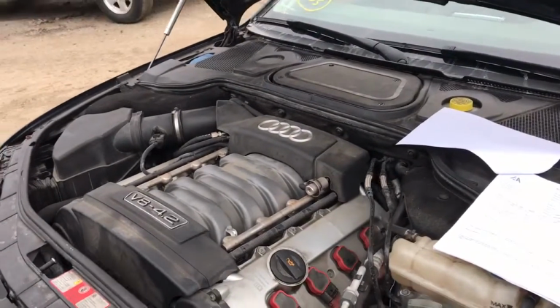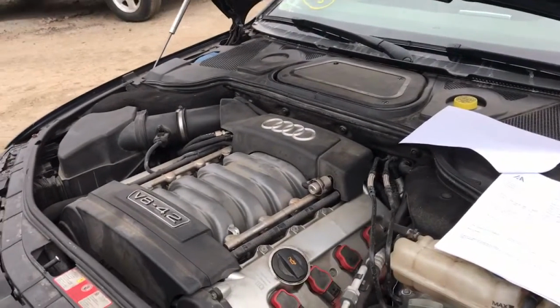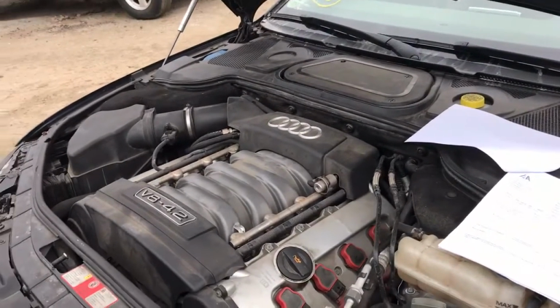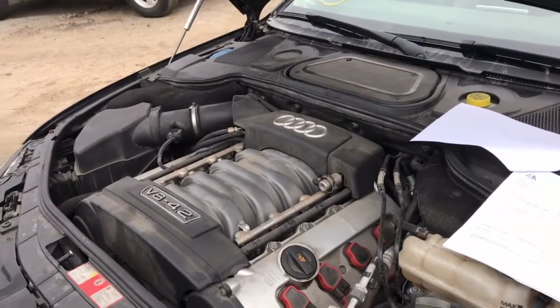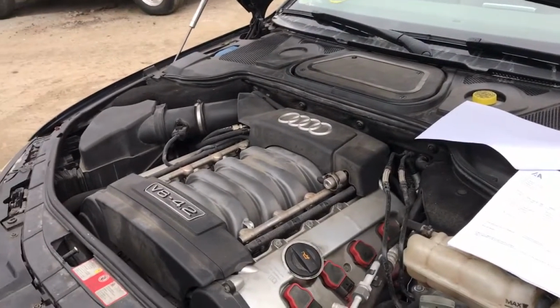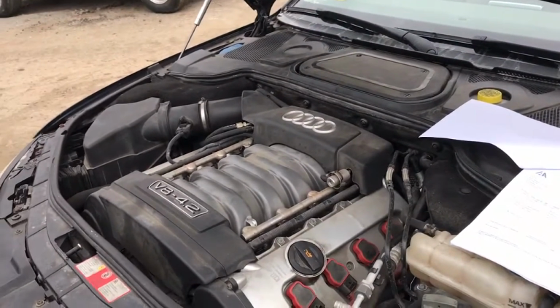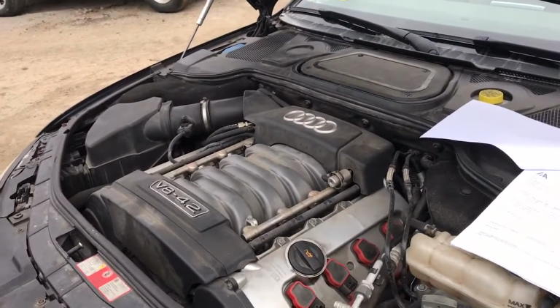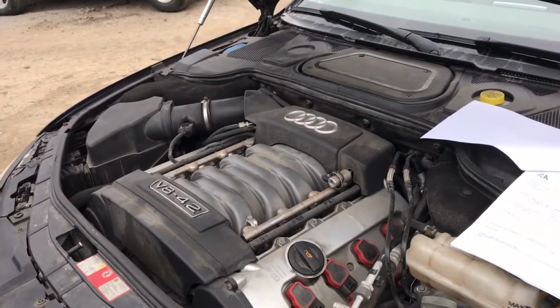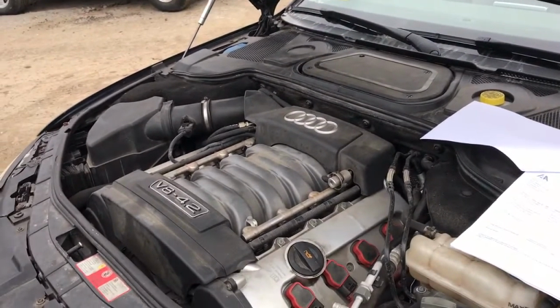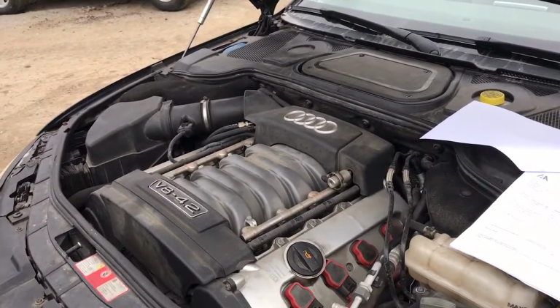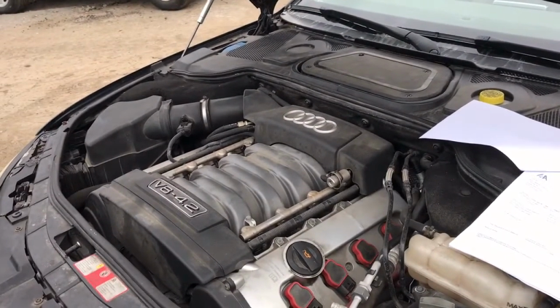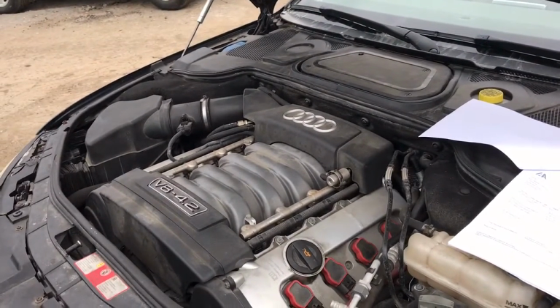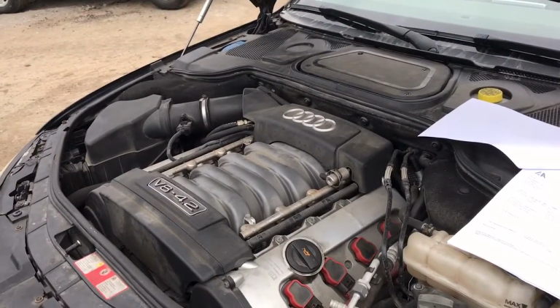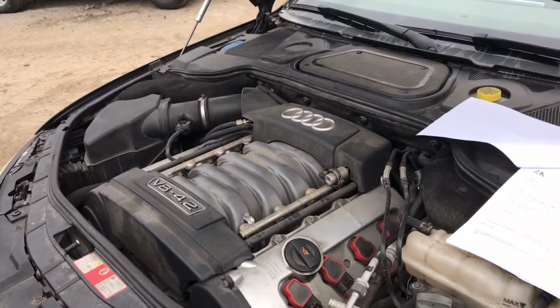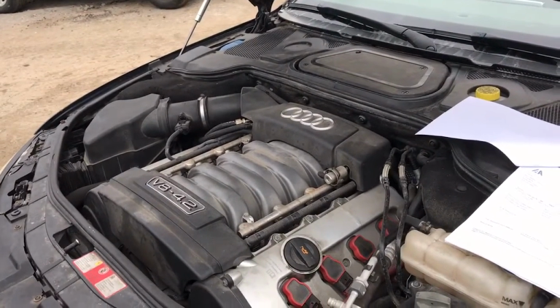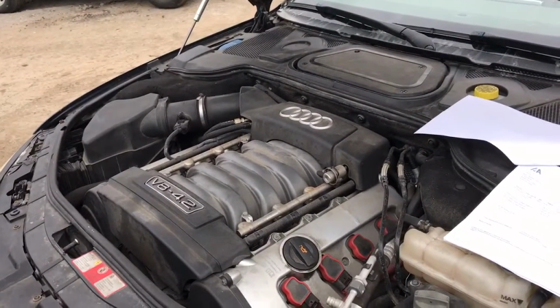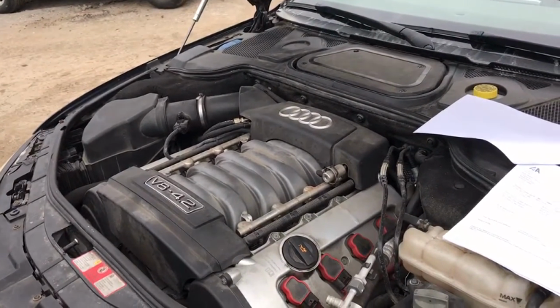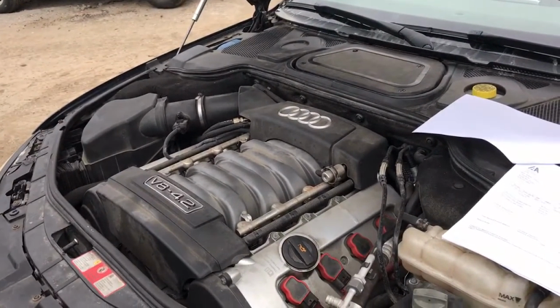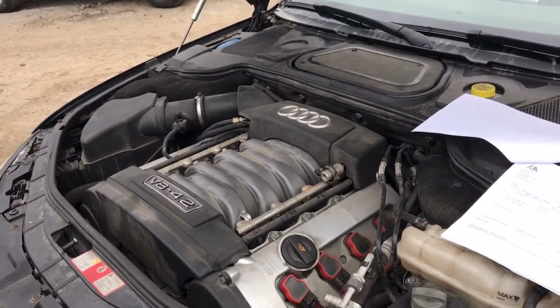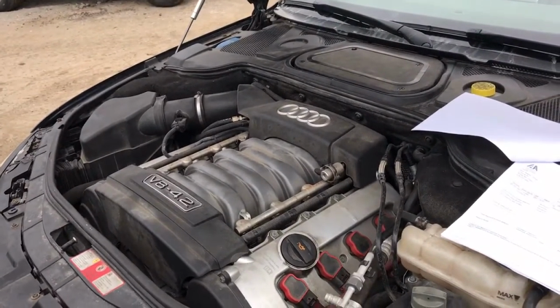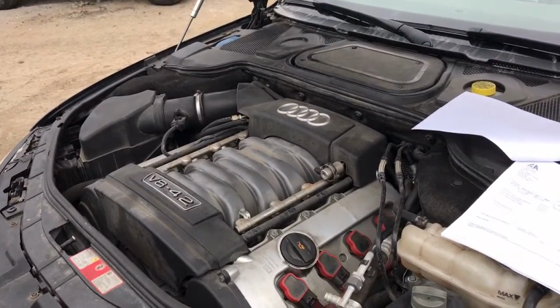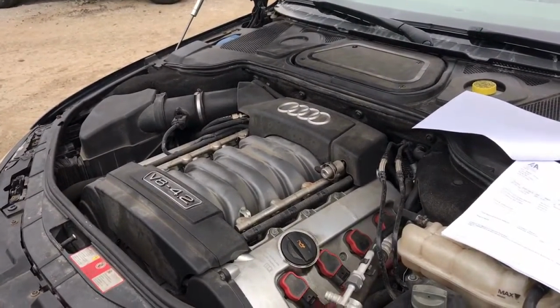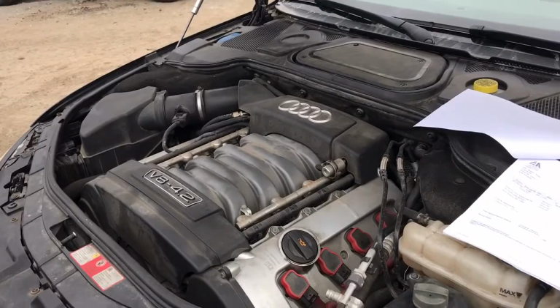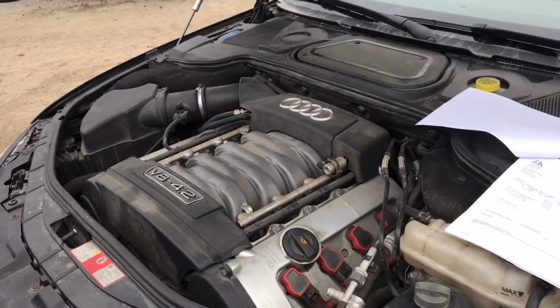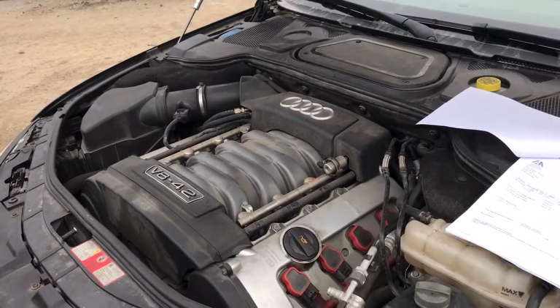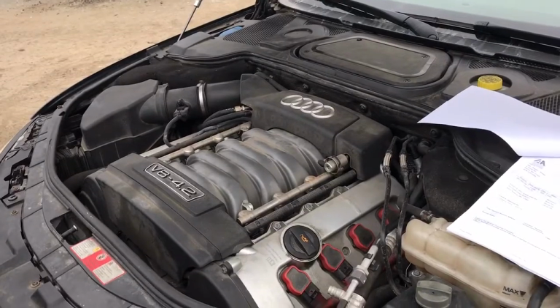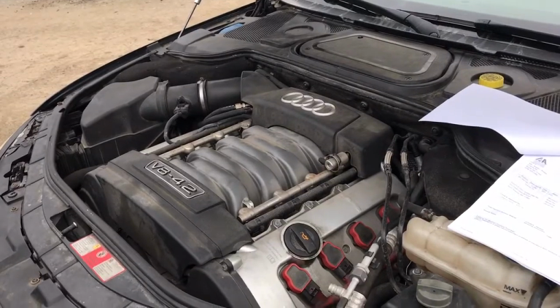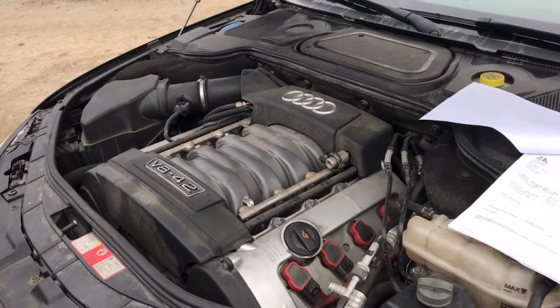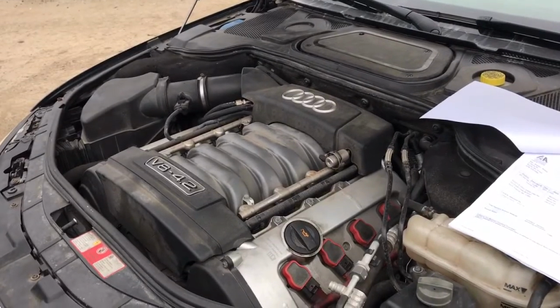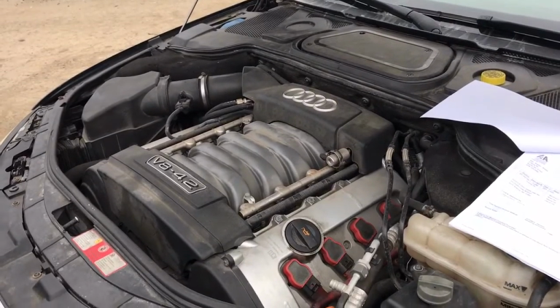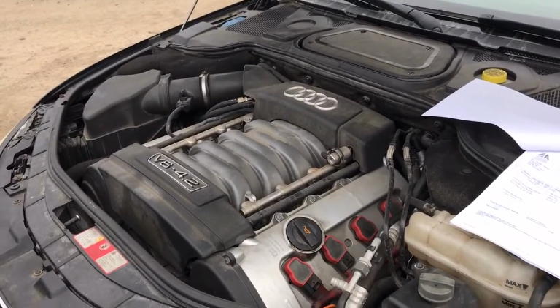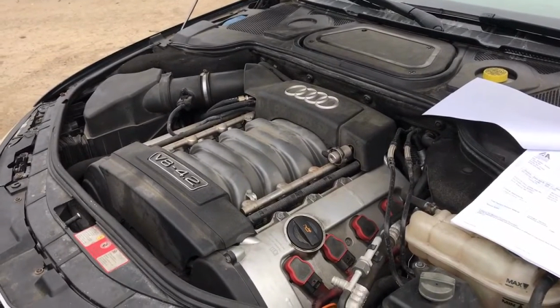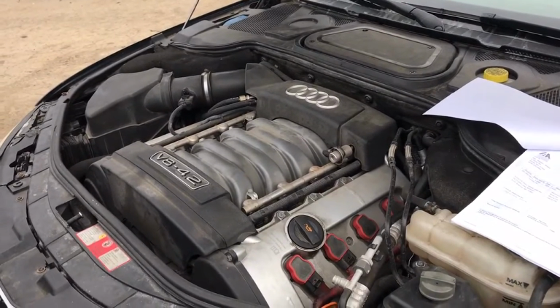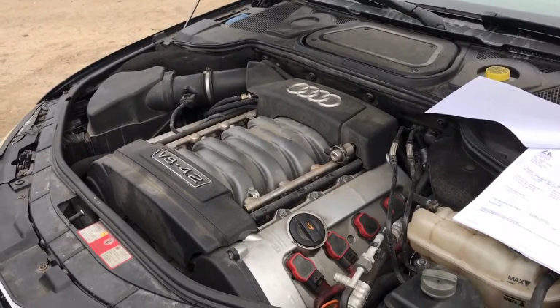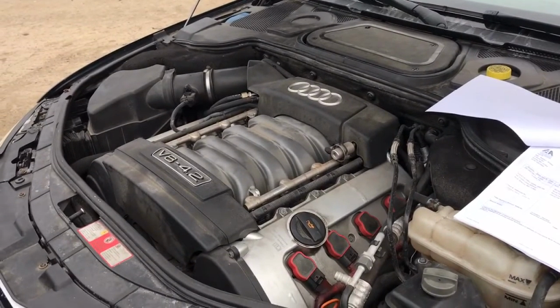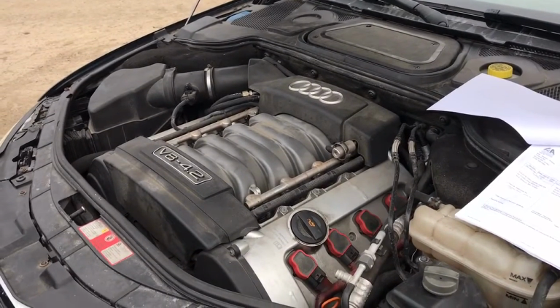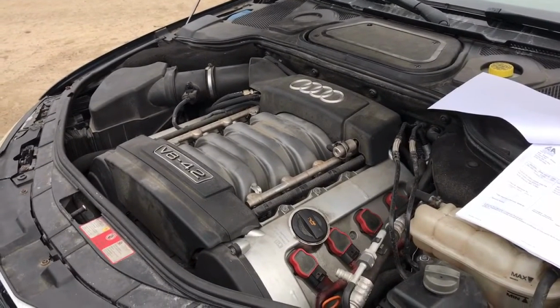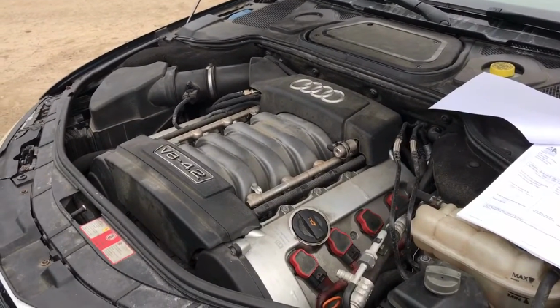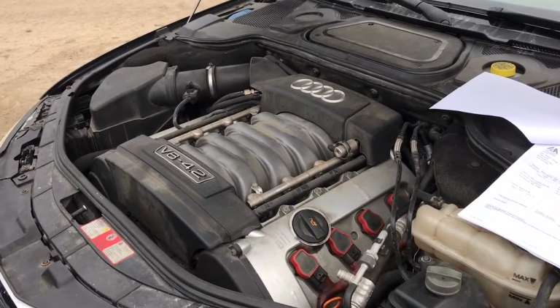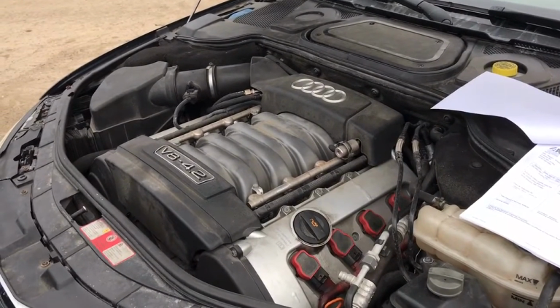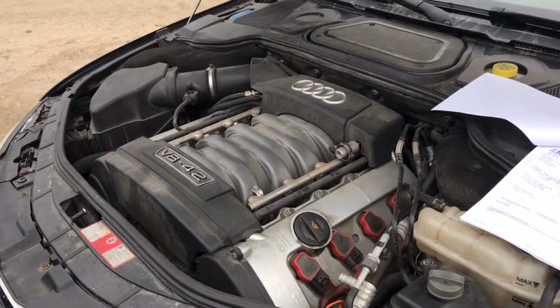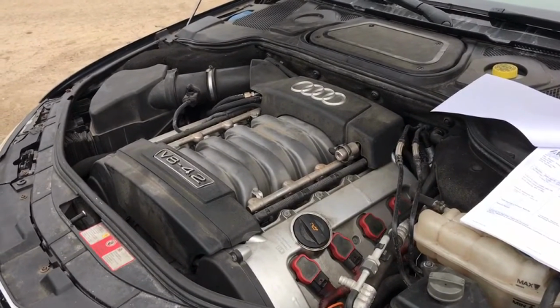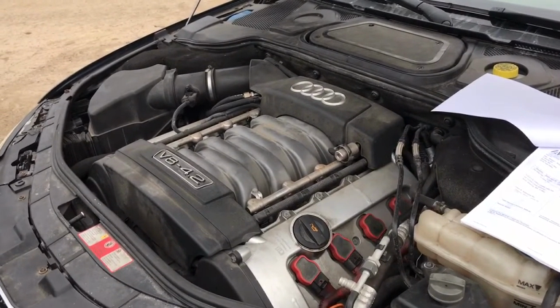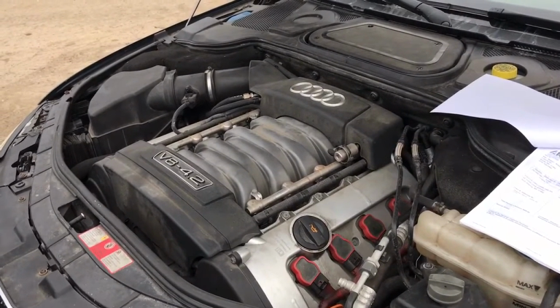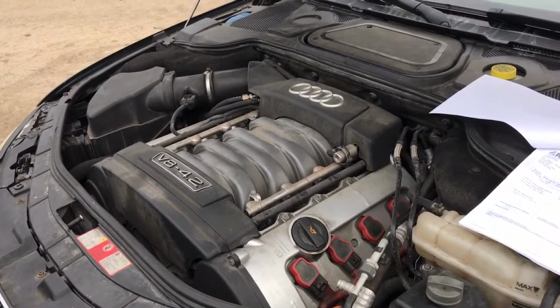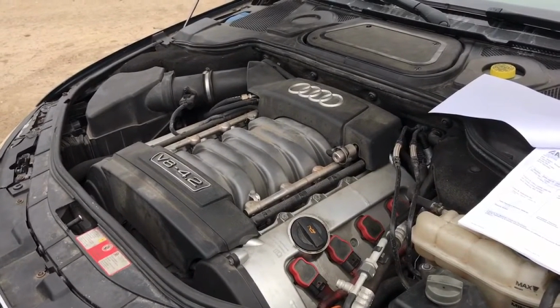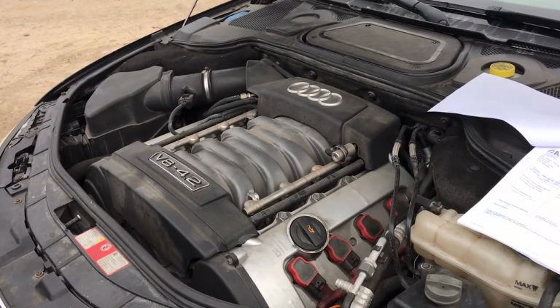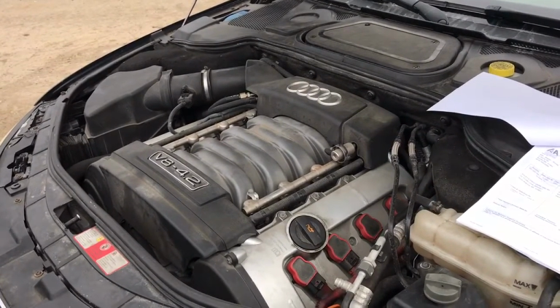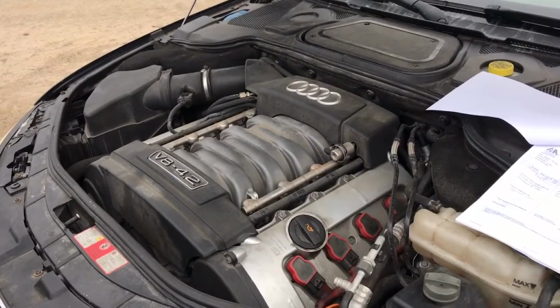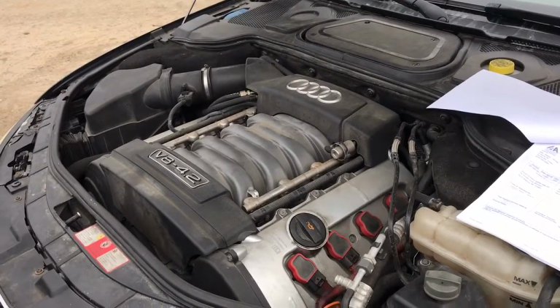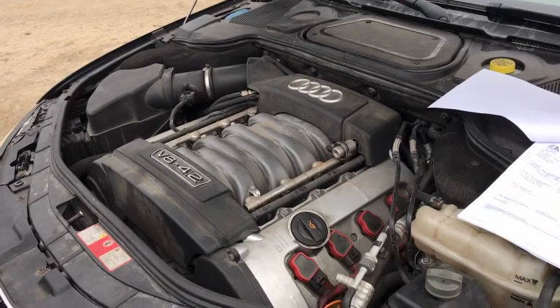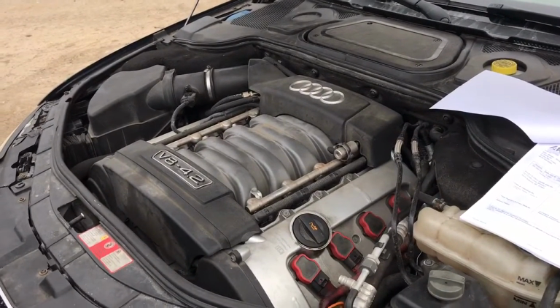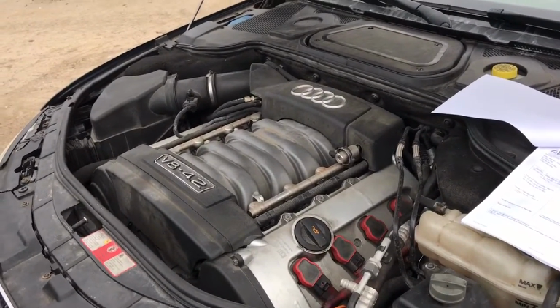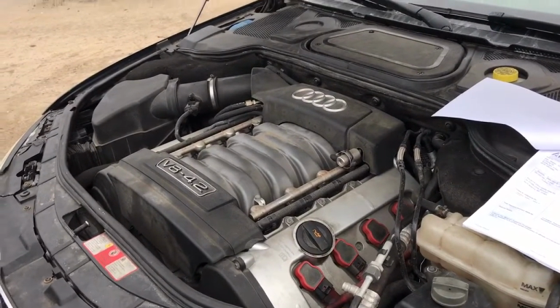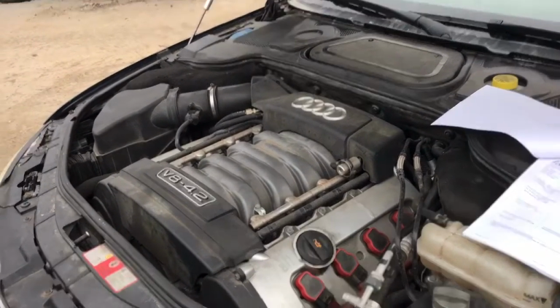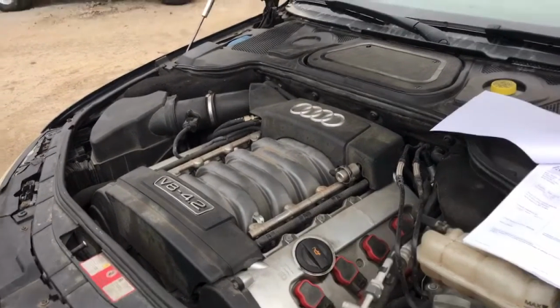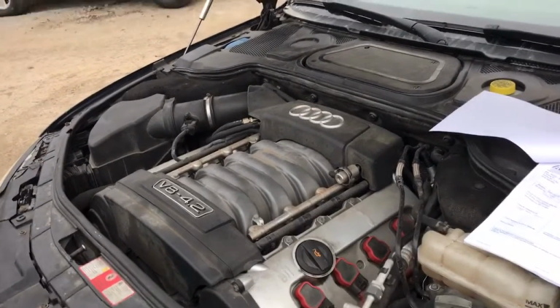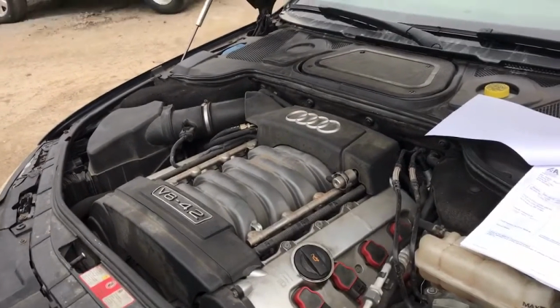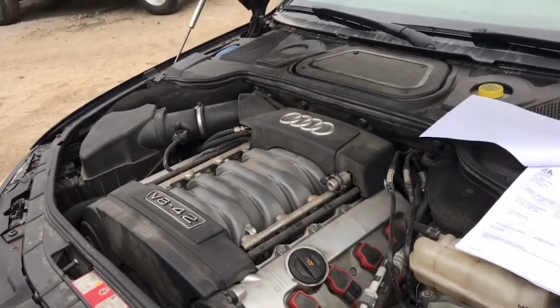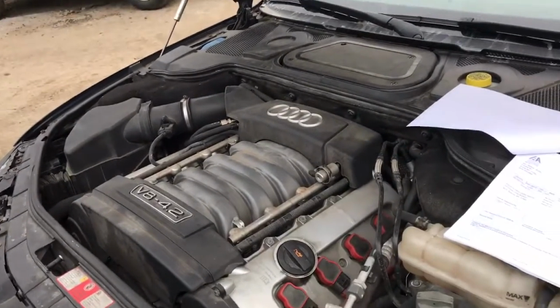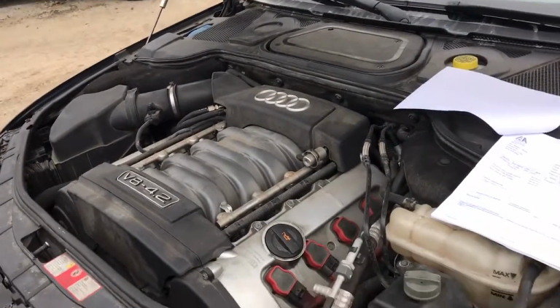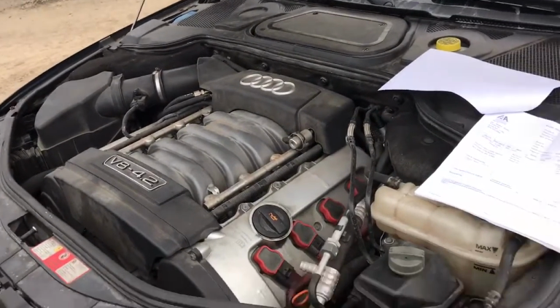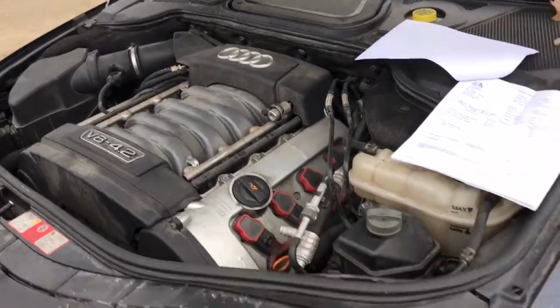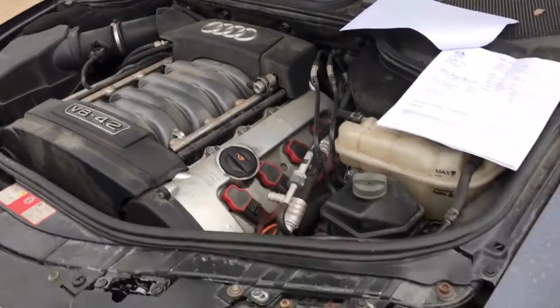AK1925 is a 2004 Audi A8 L, 4.2 liter, runs excellent at 90,000 miles.